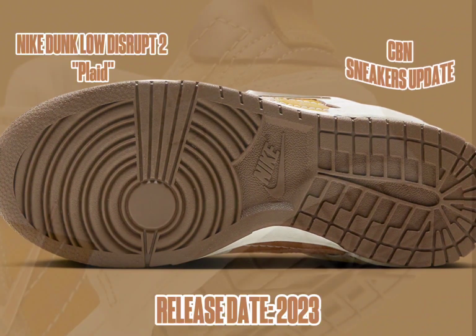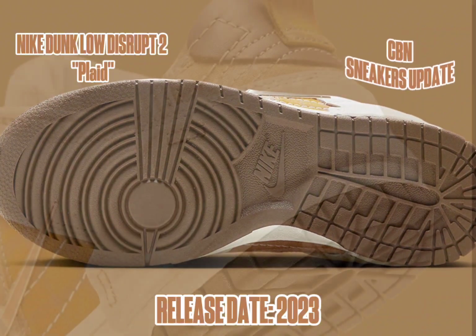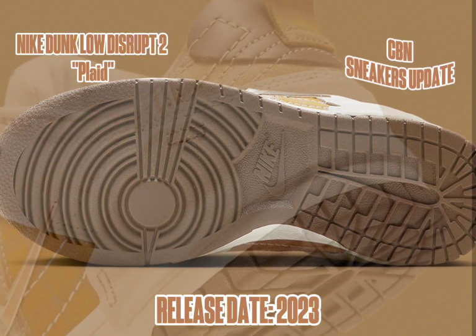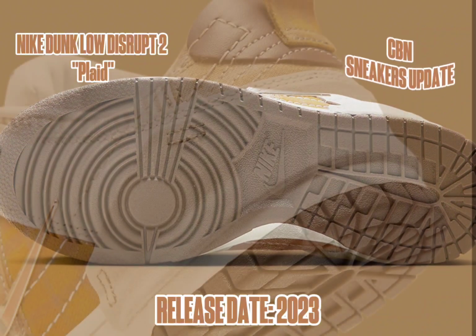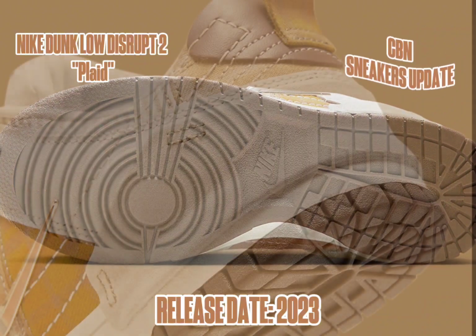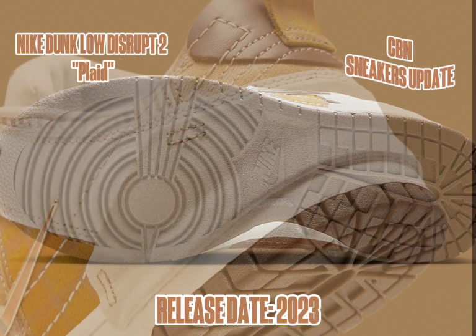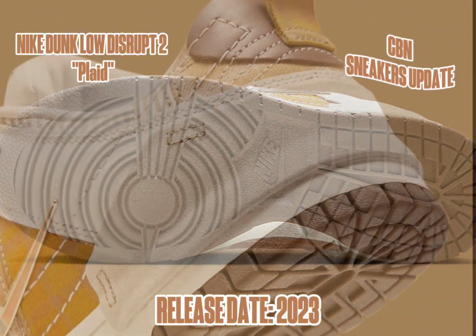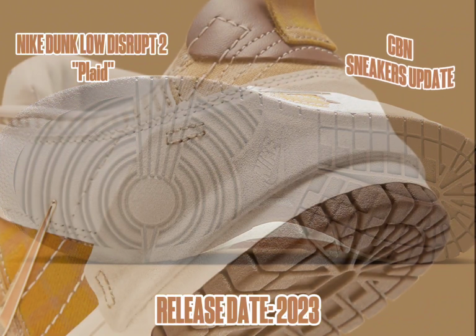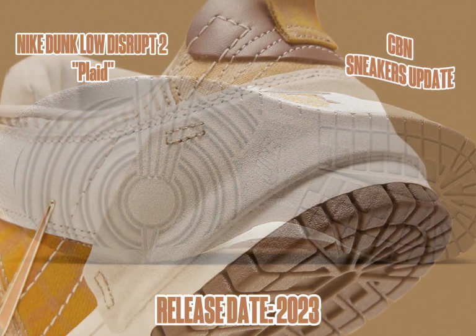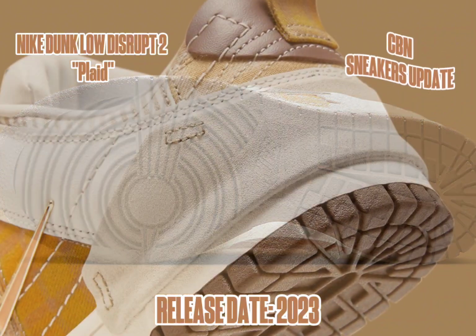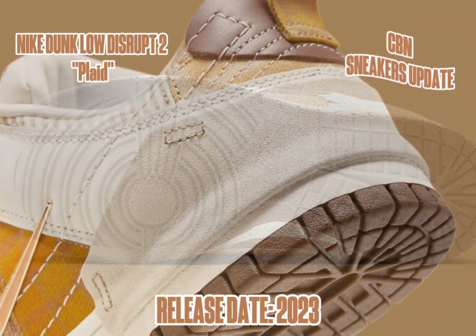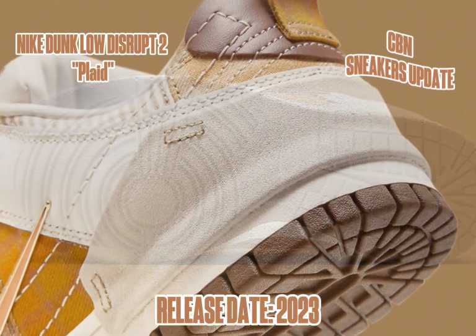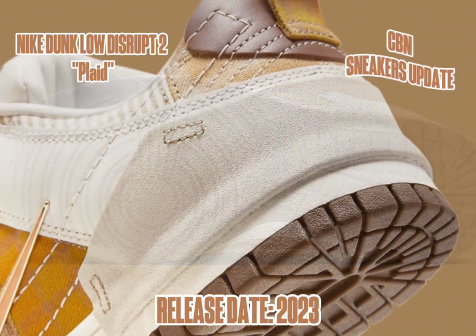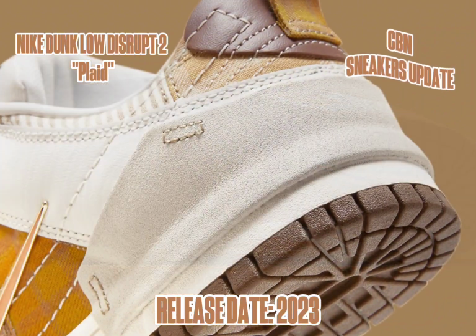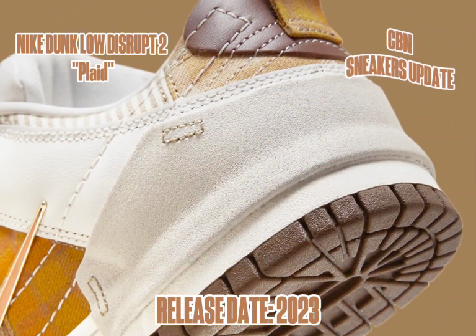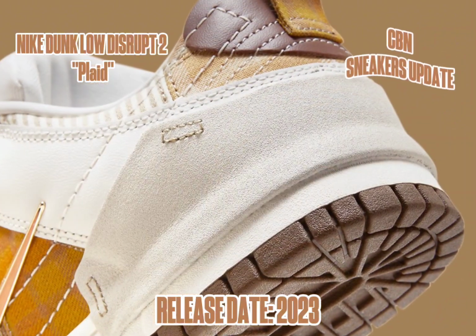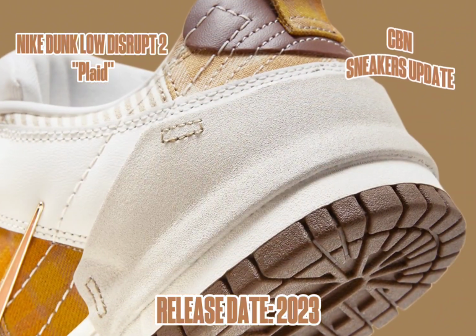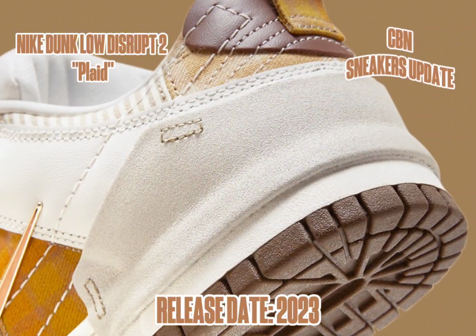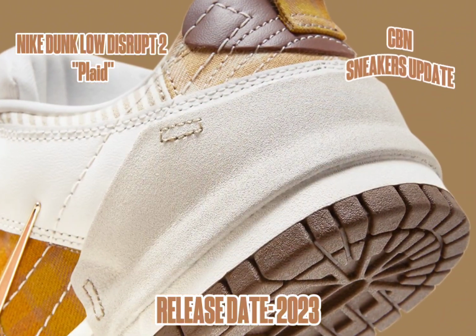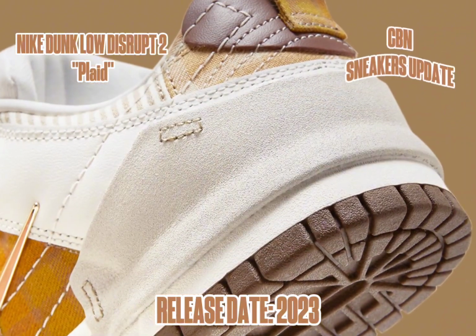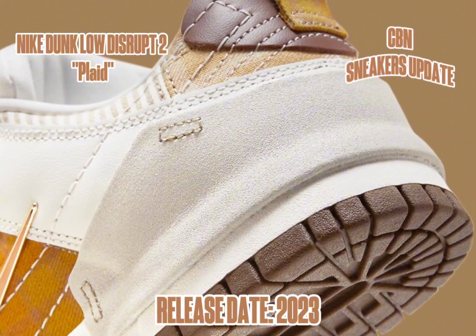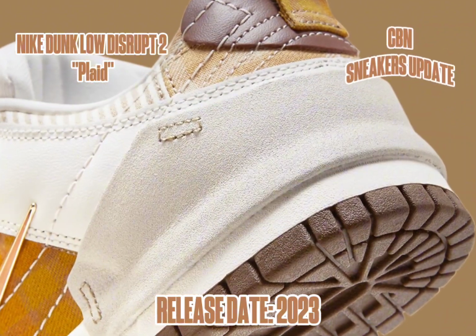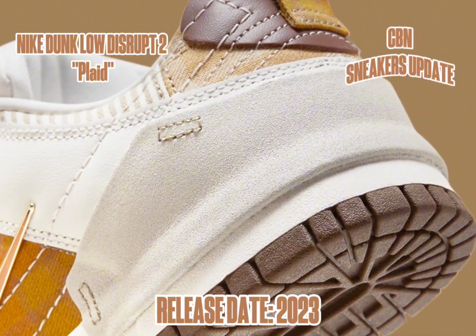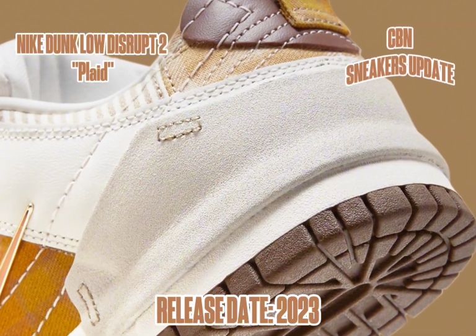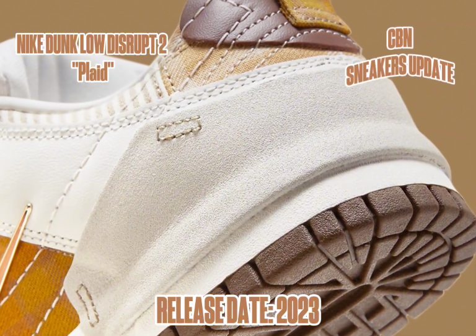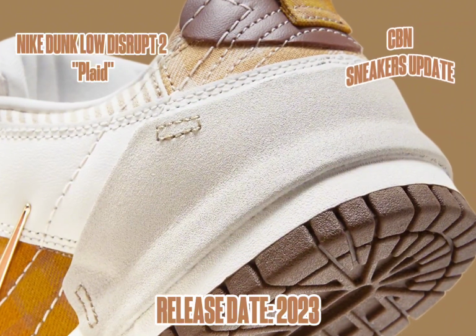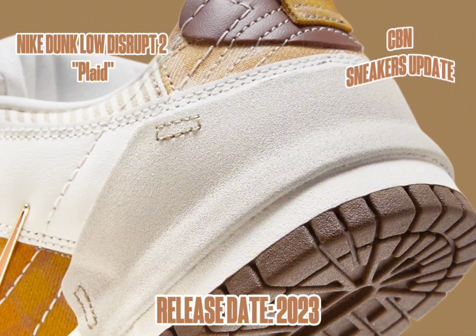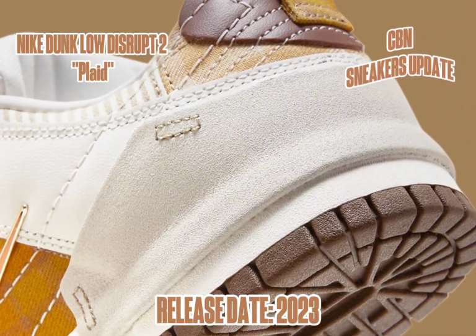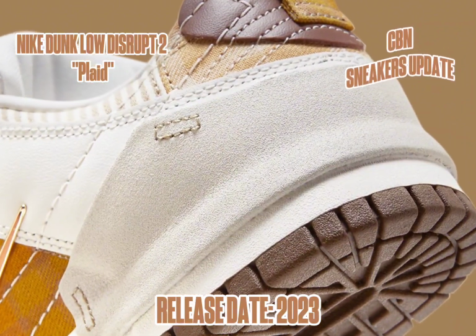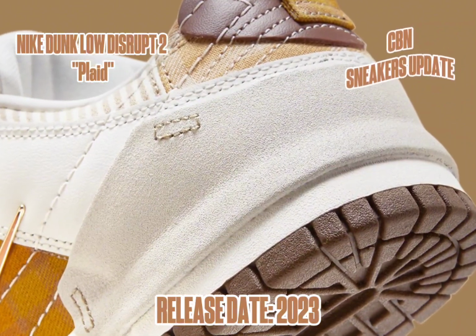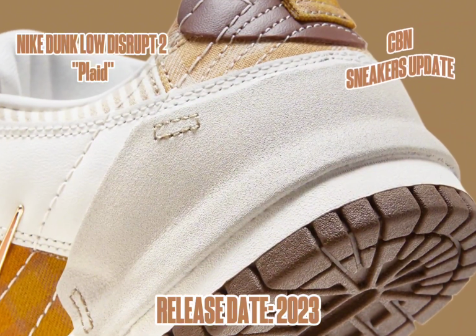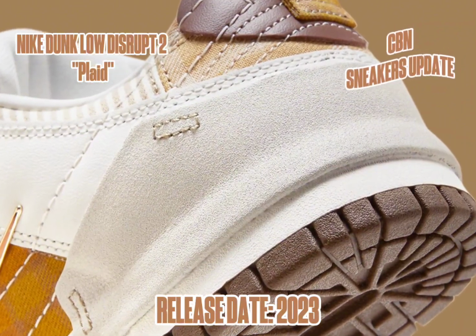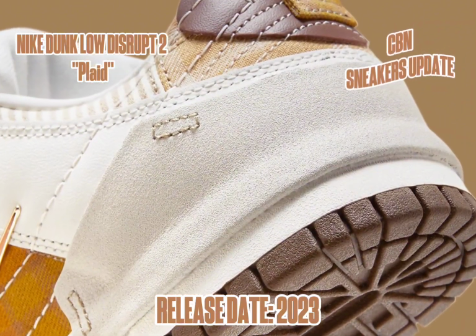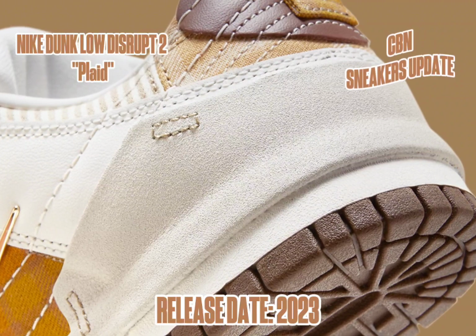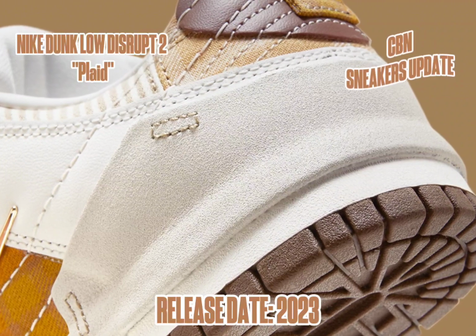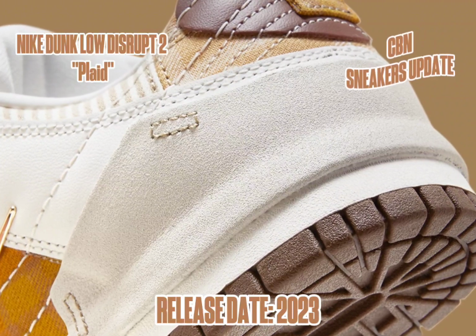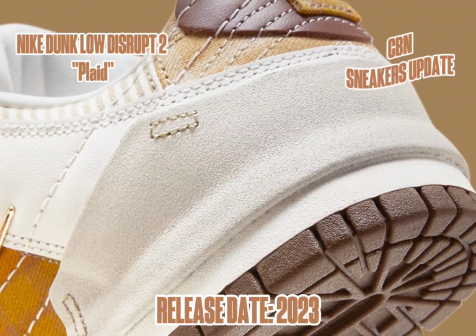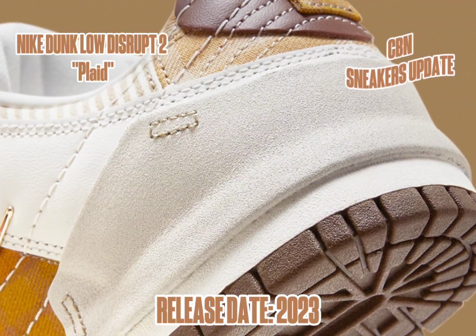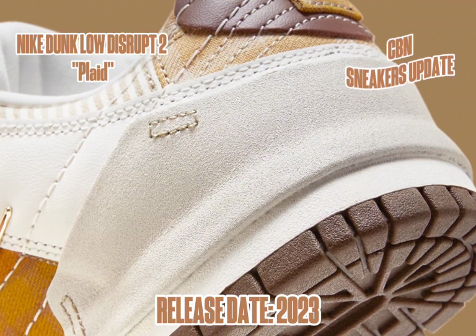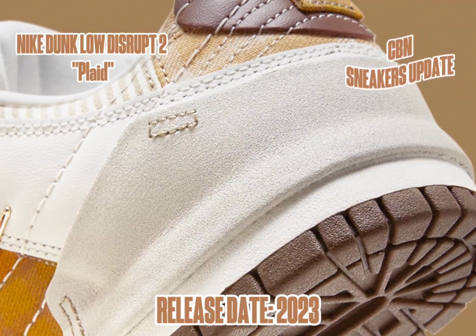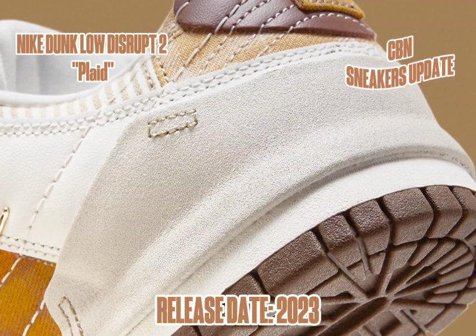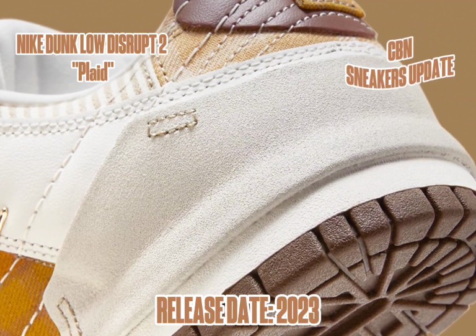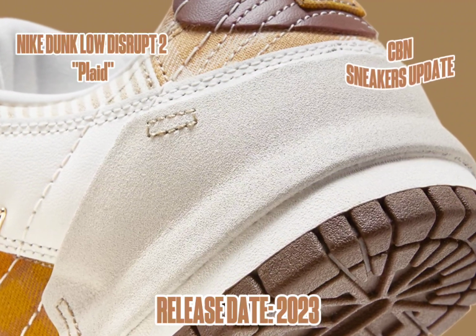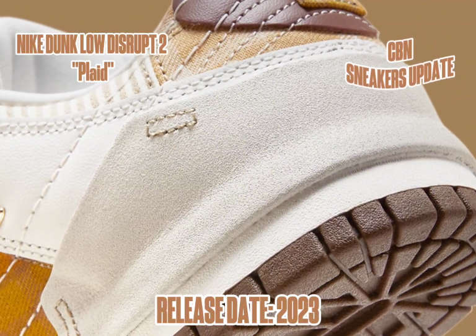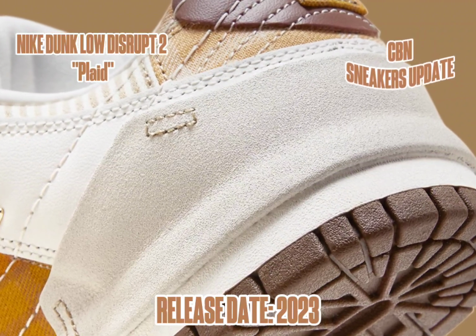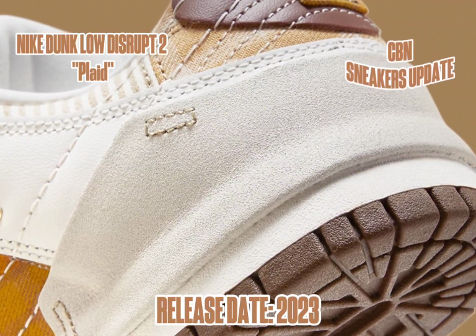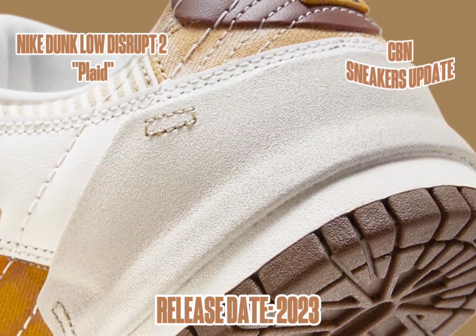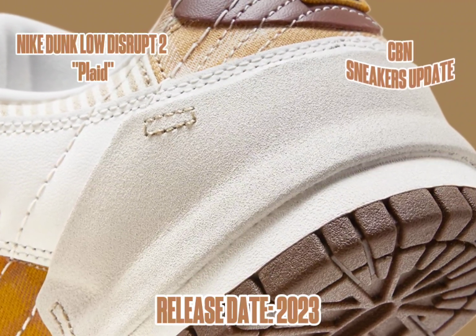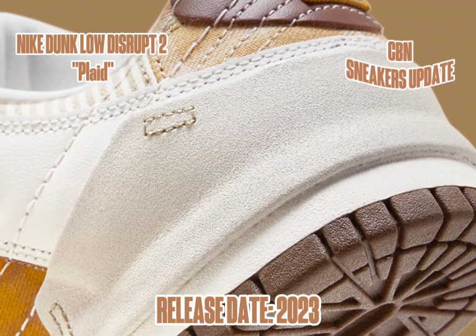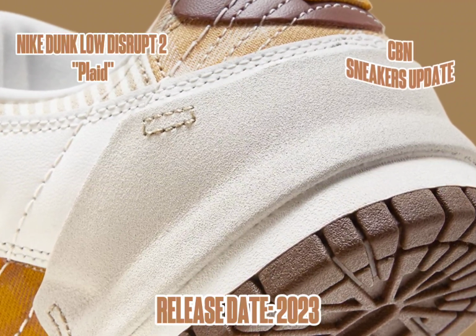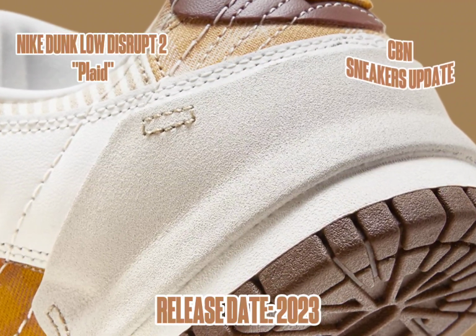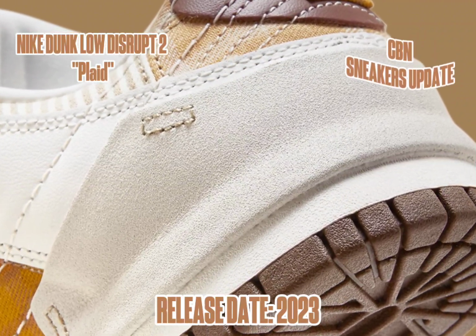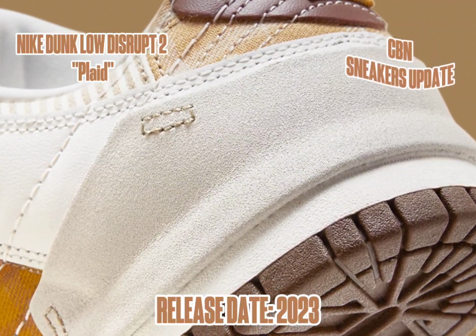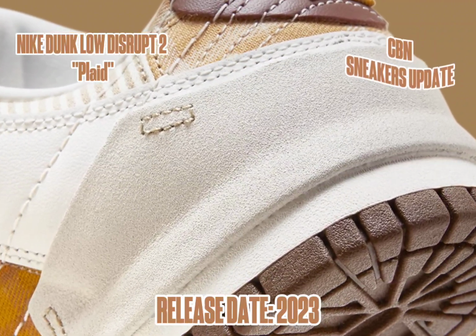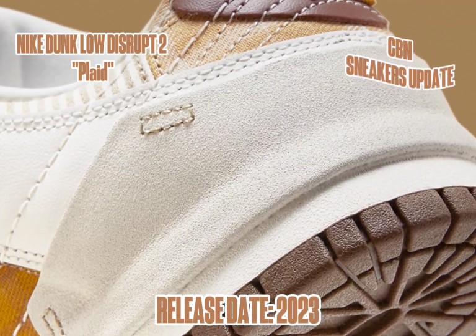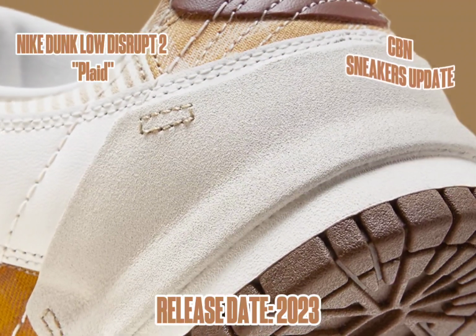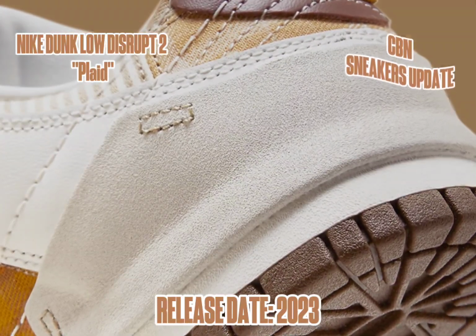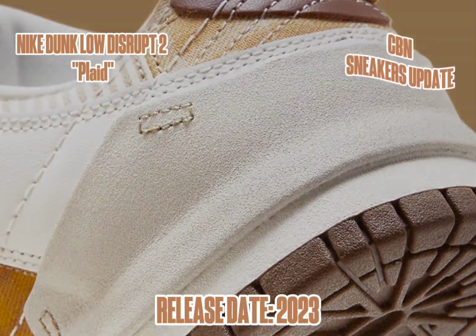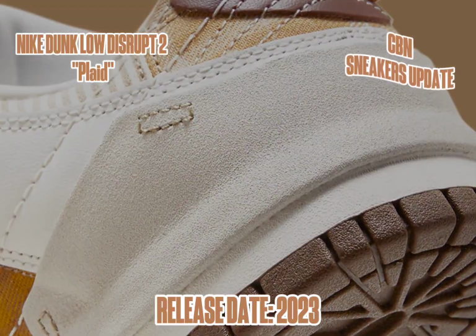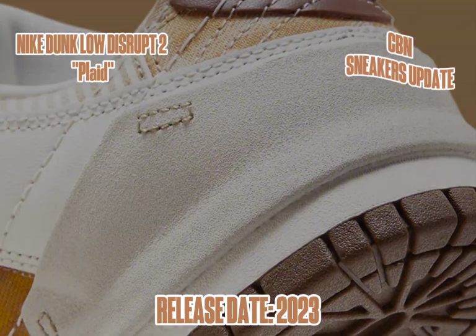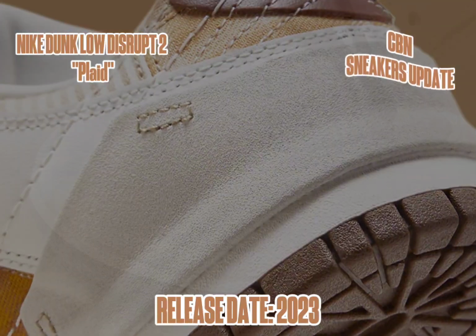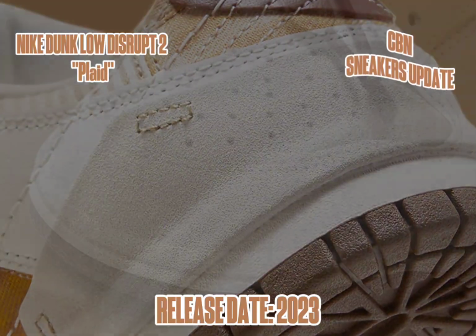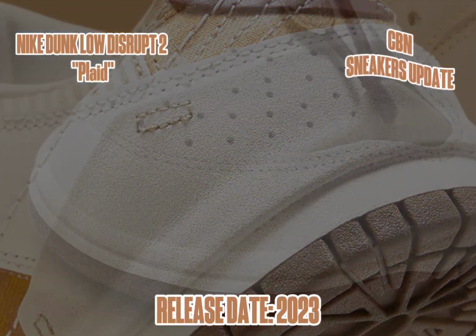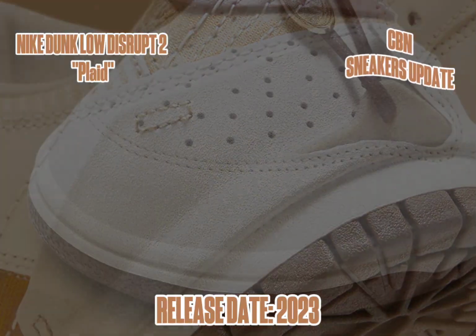The women's exclusive Nike Dunk Low Disrupt 2 Plaid can be seen ahead in official imagery as we await further details regarding the pair's release date.